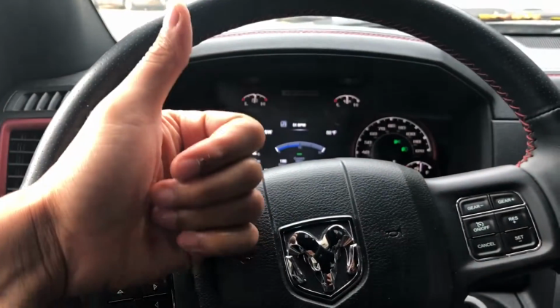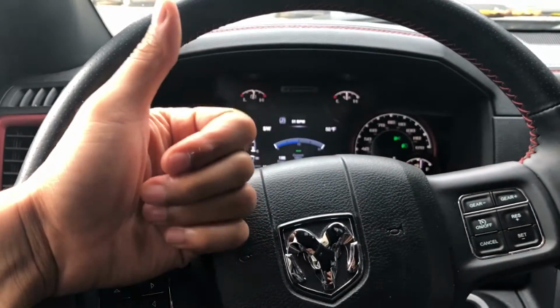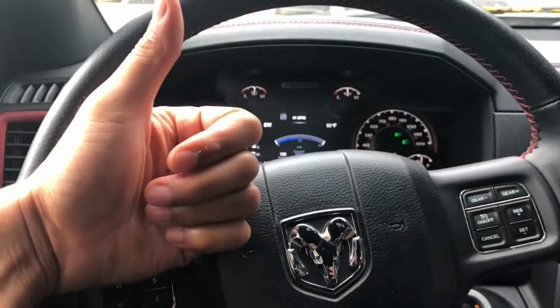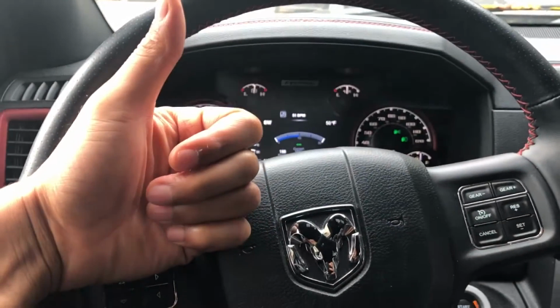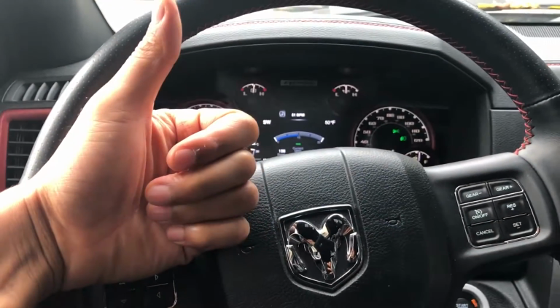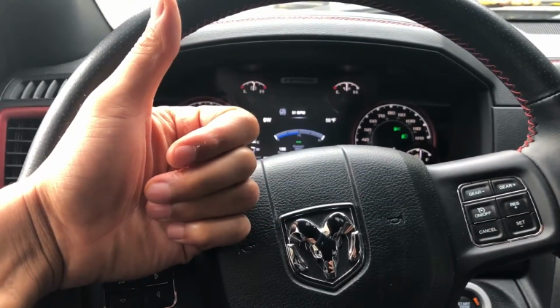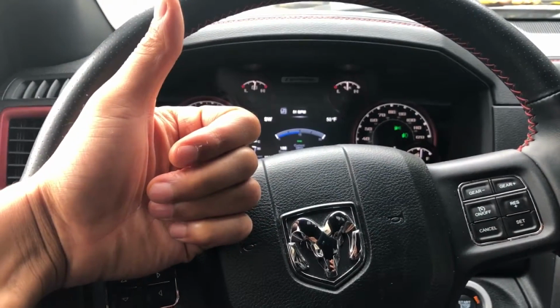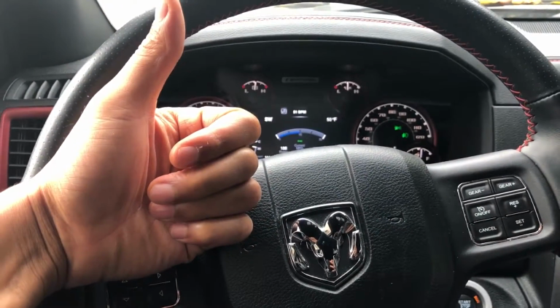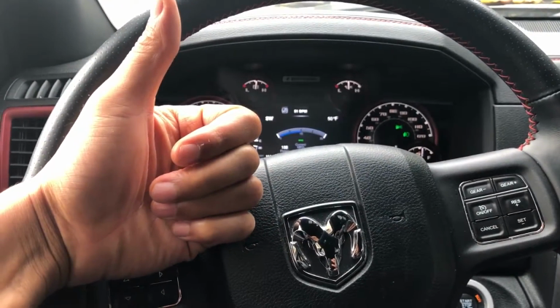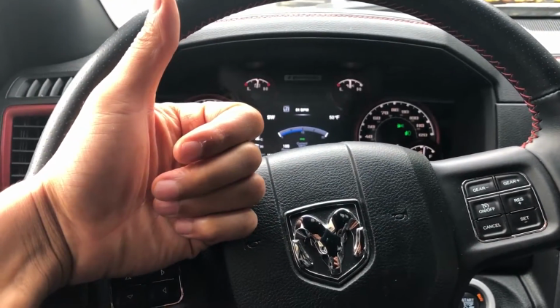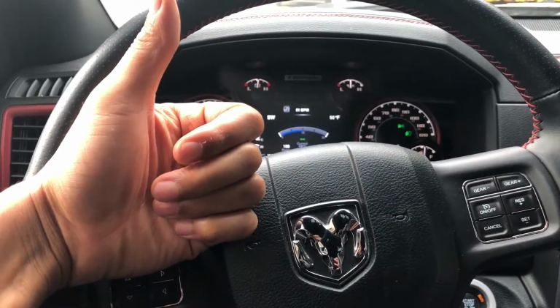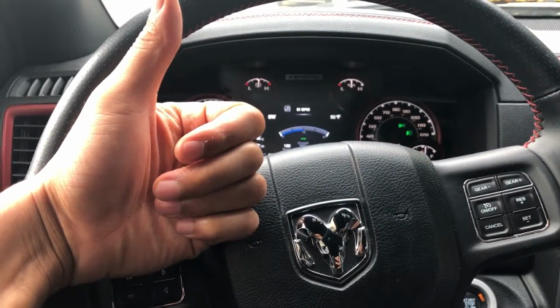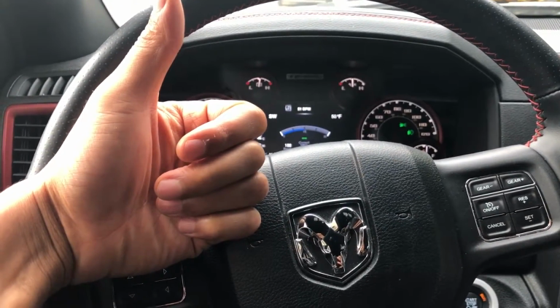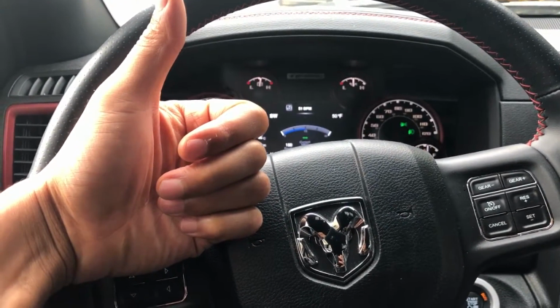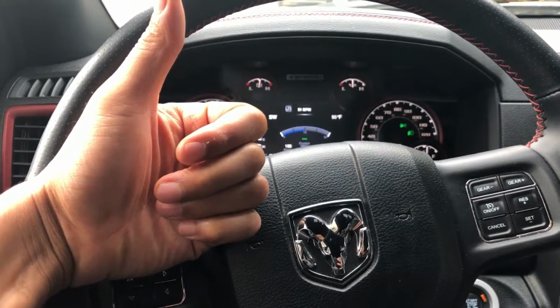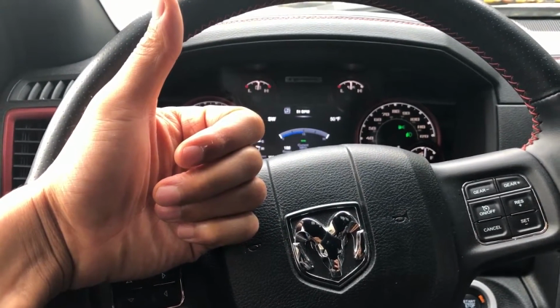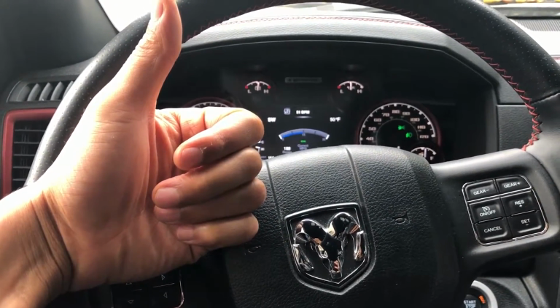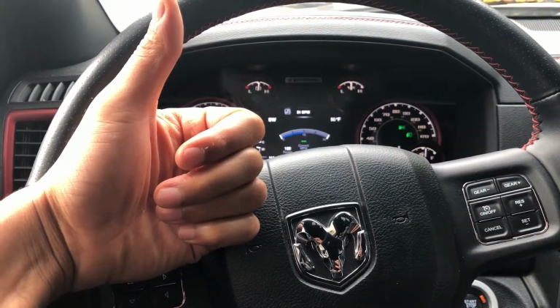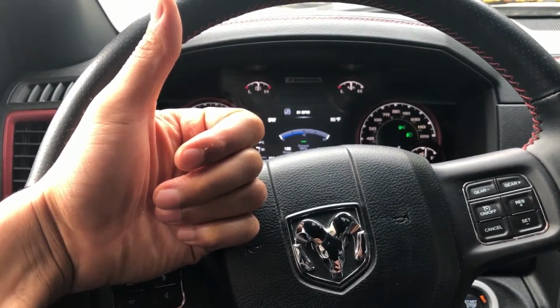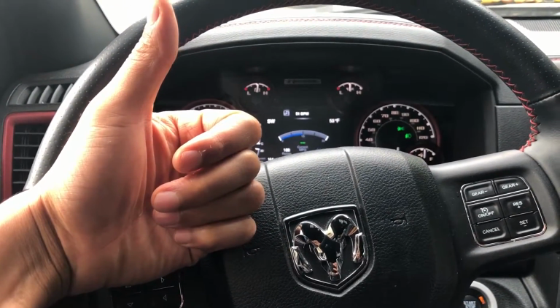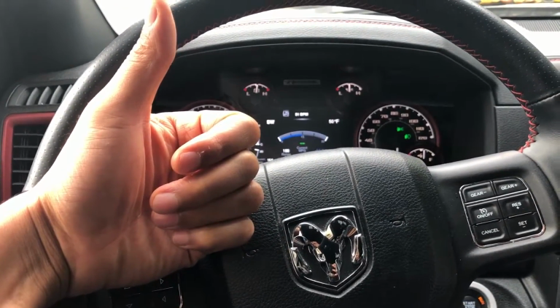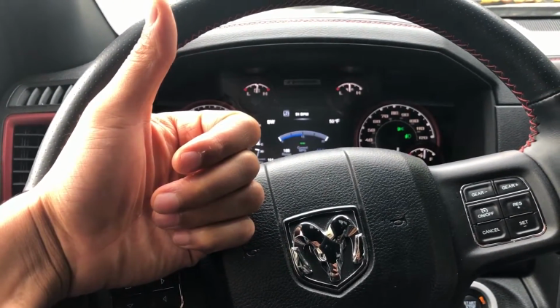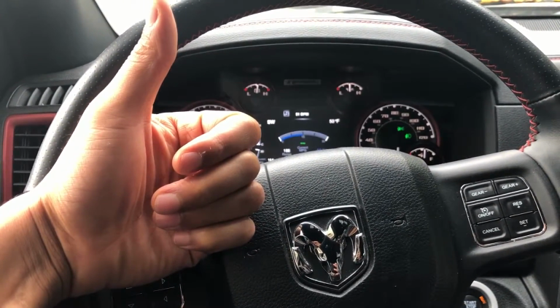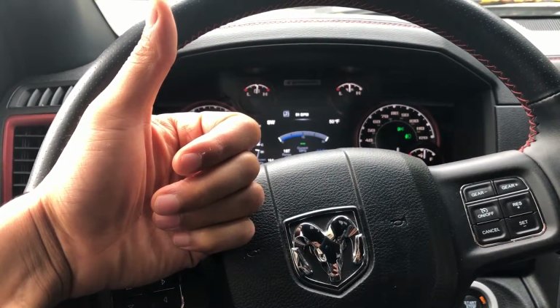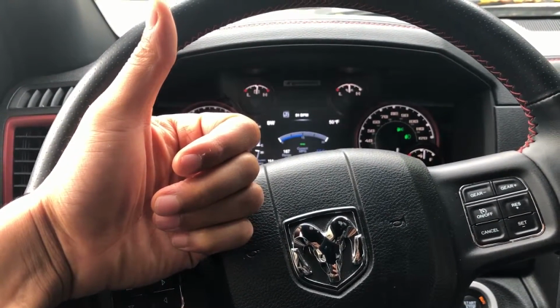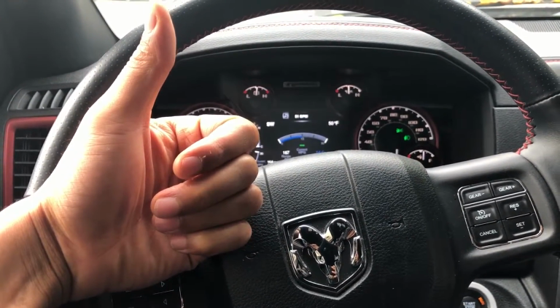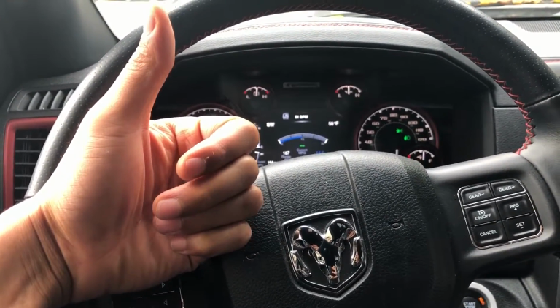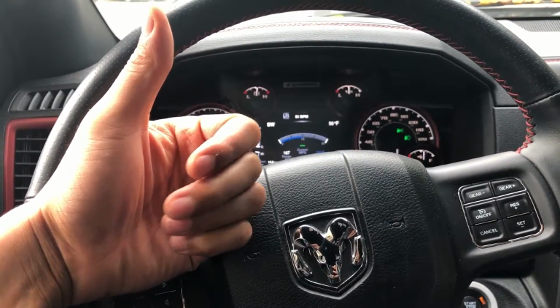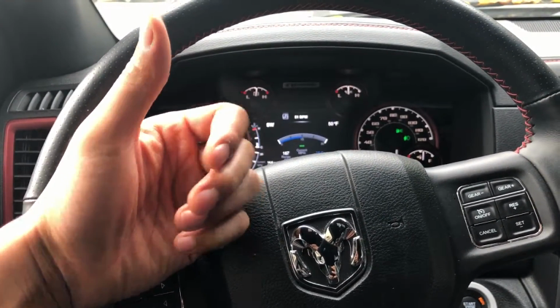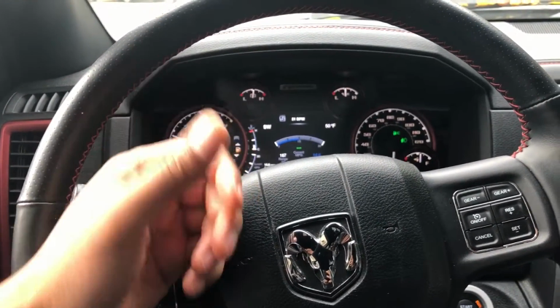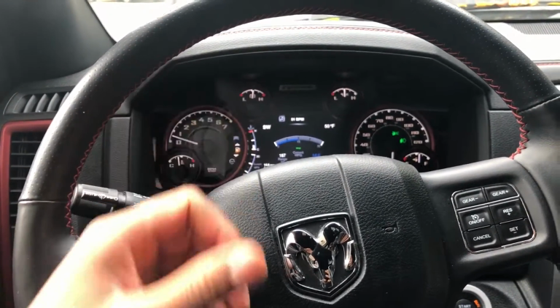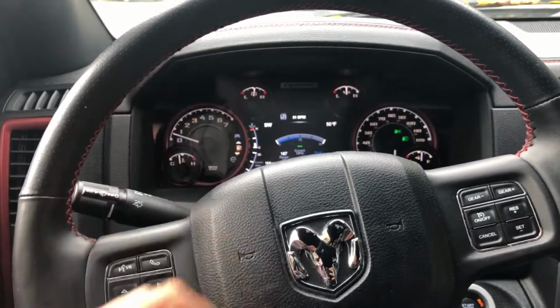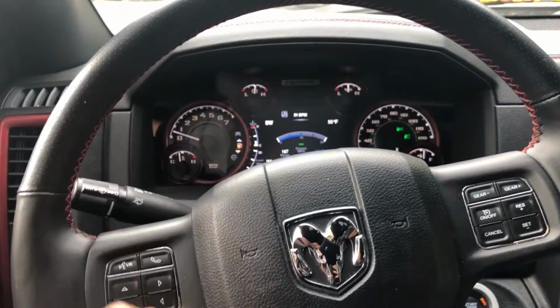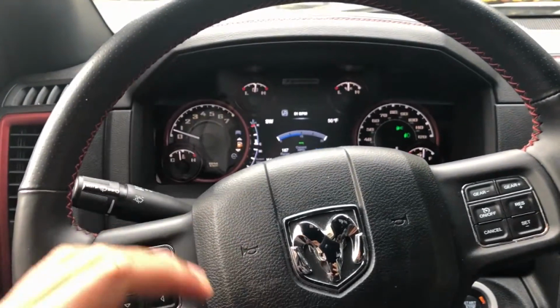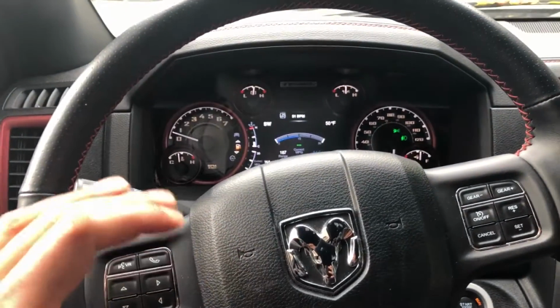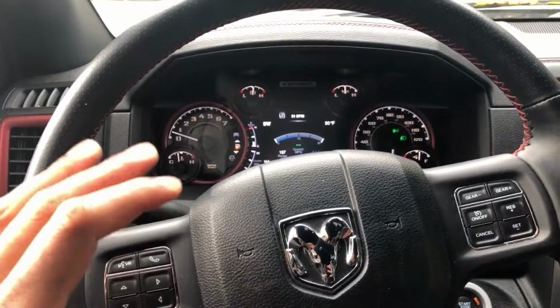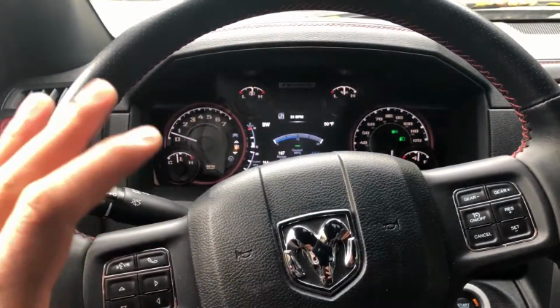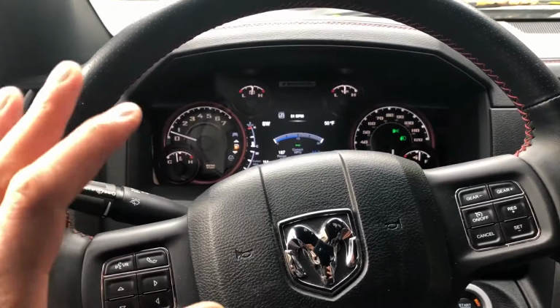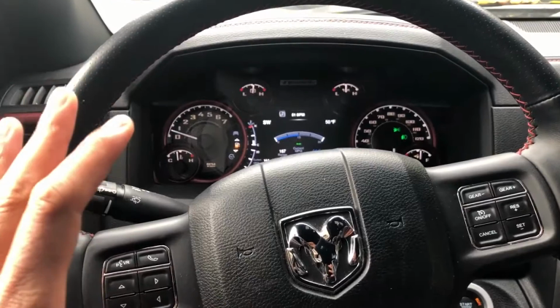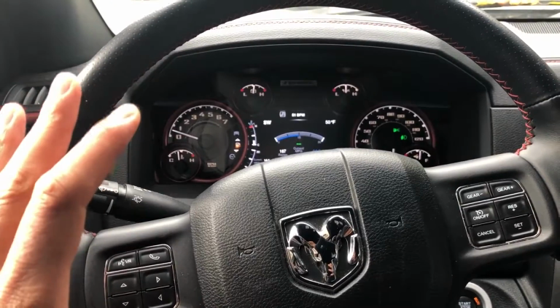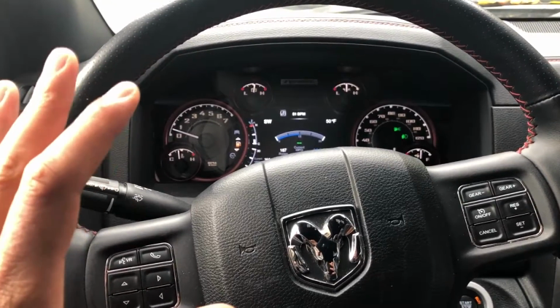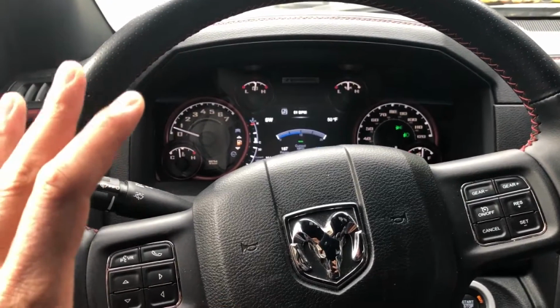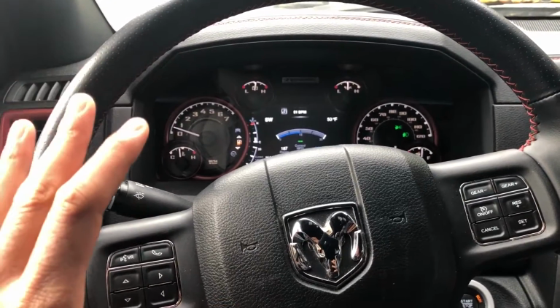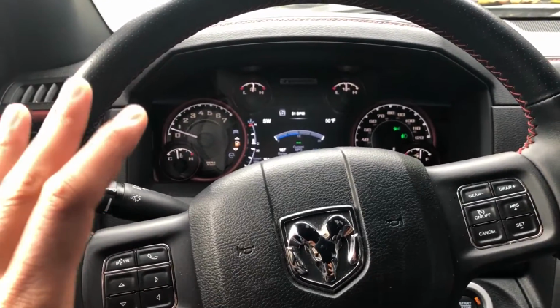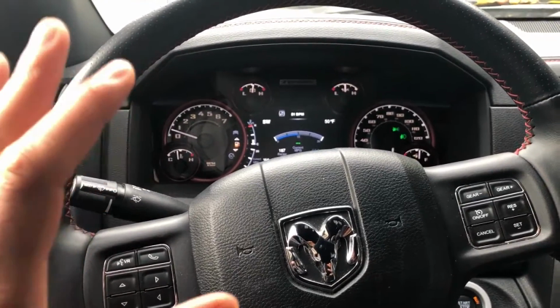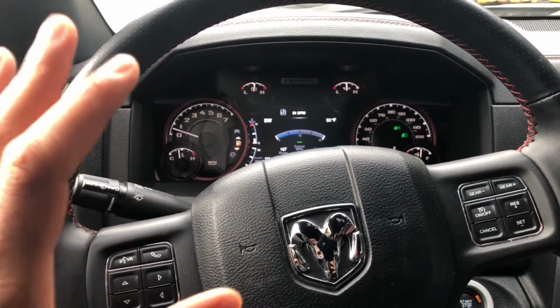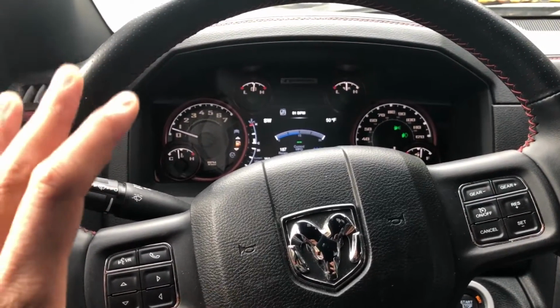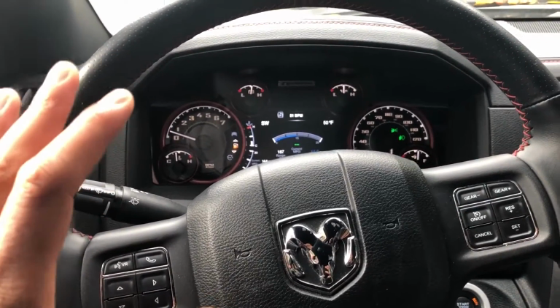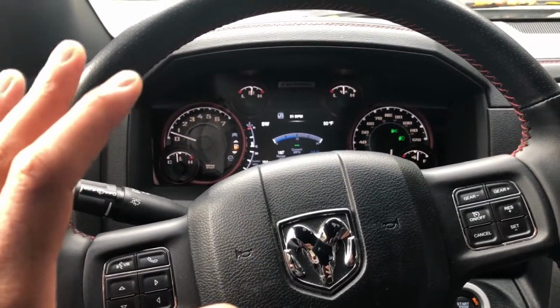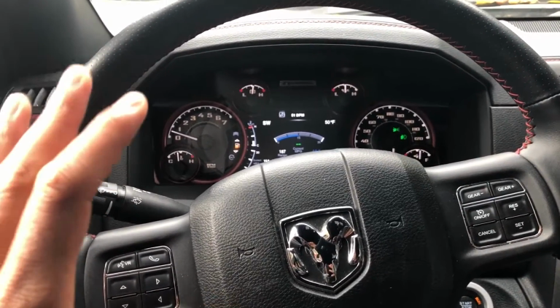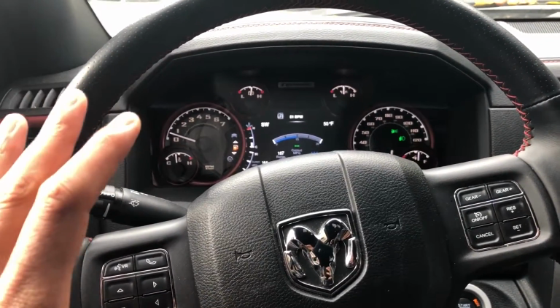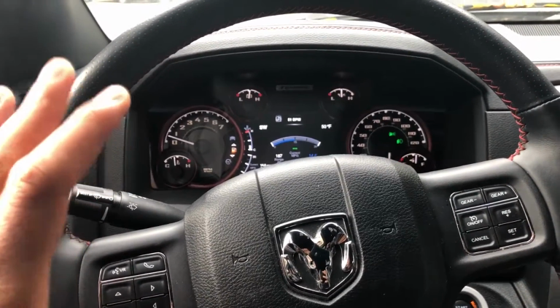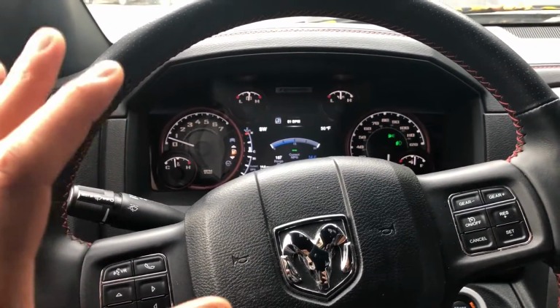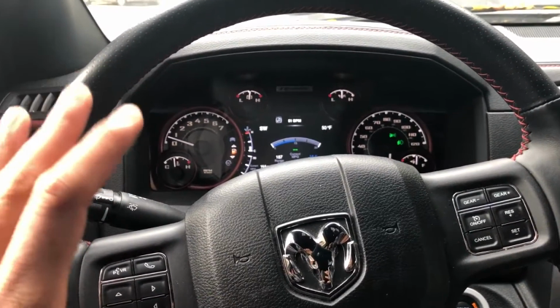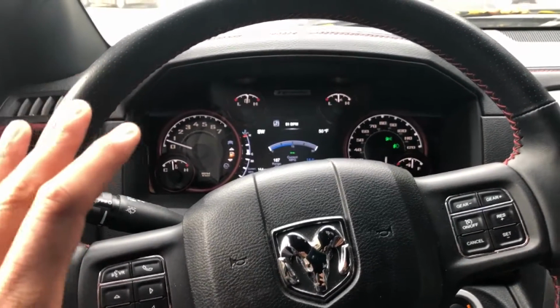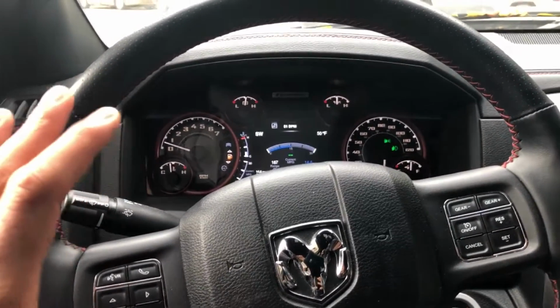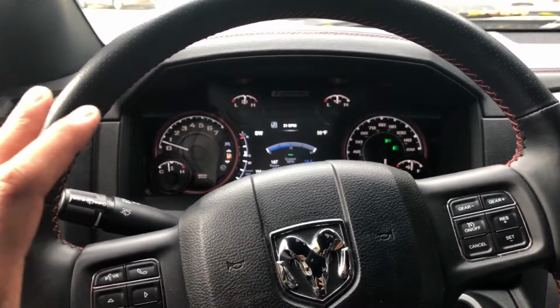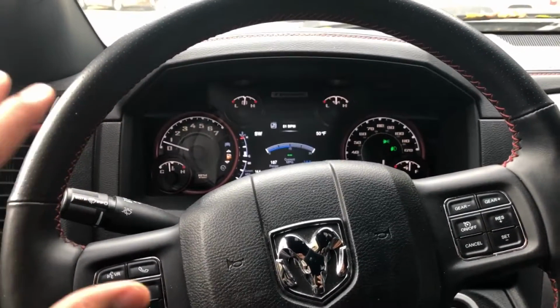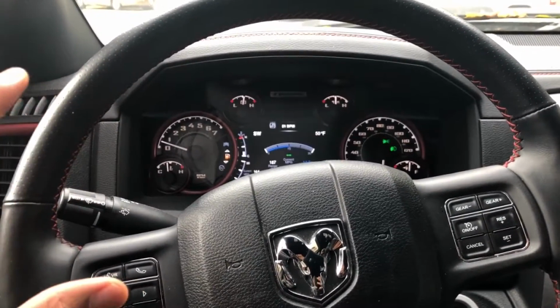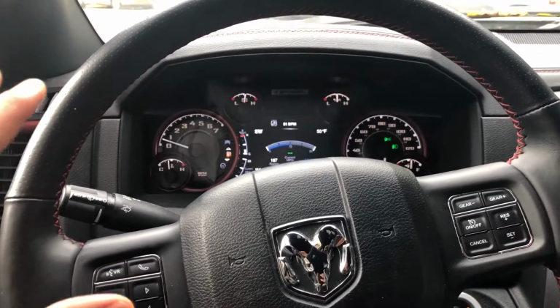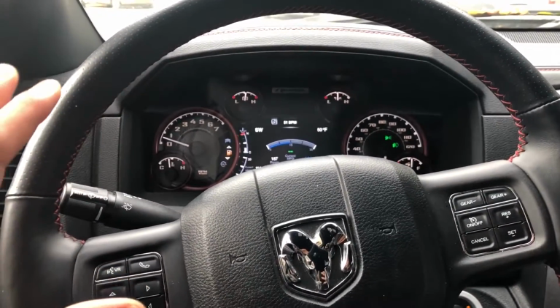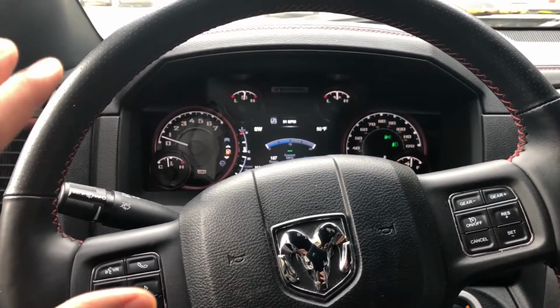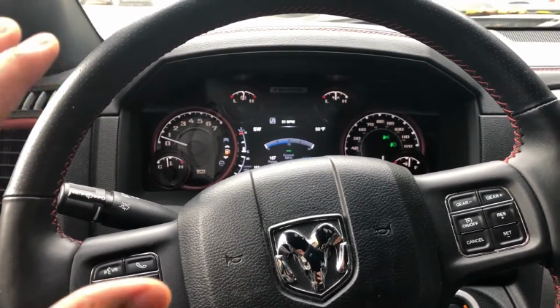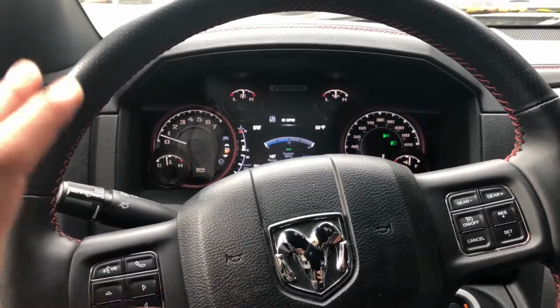Go ahead and give me a thumbs up and subscribe to my channel as well. Today I'm sitting in a 2016 Dodge Ram 1500.